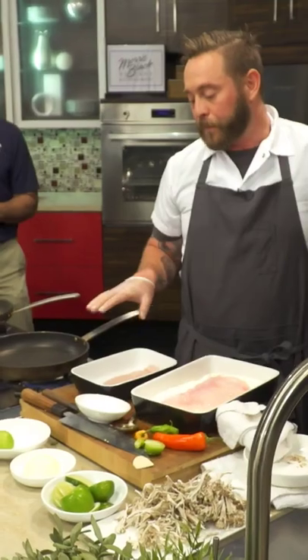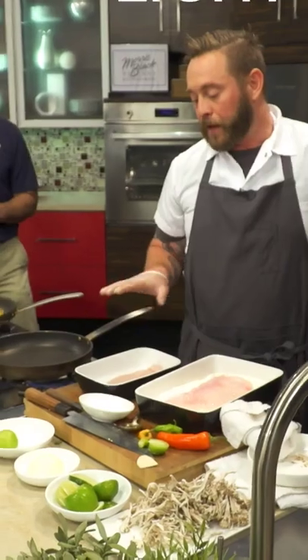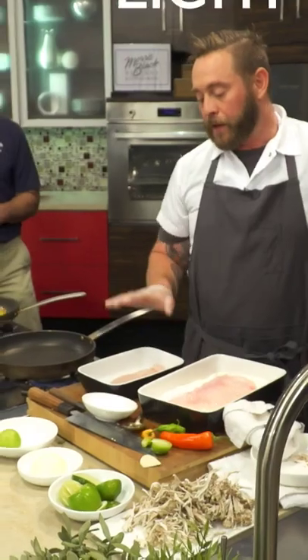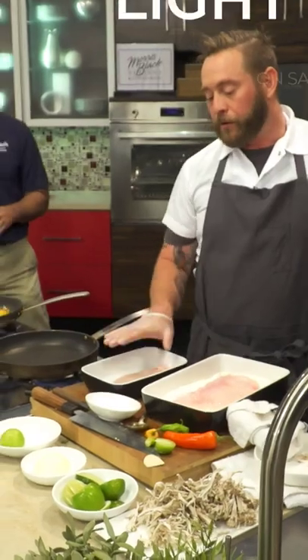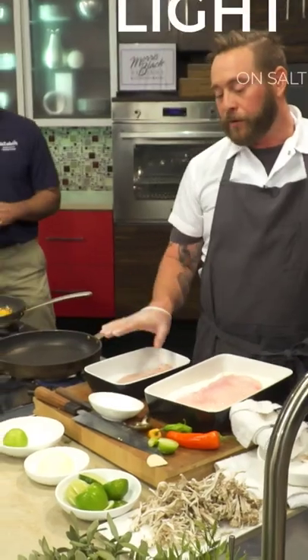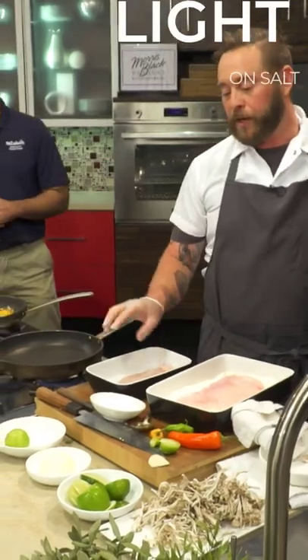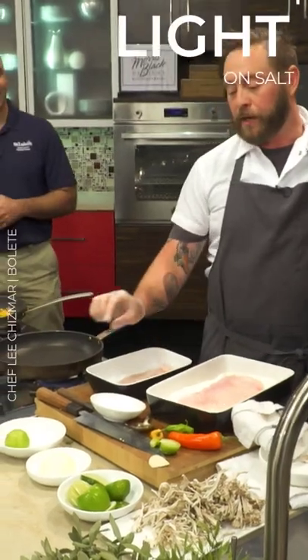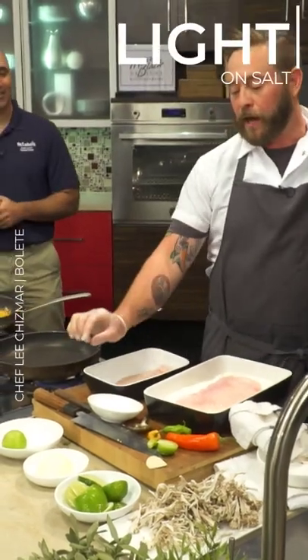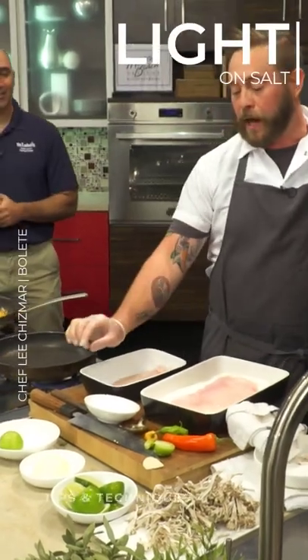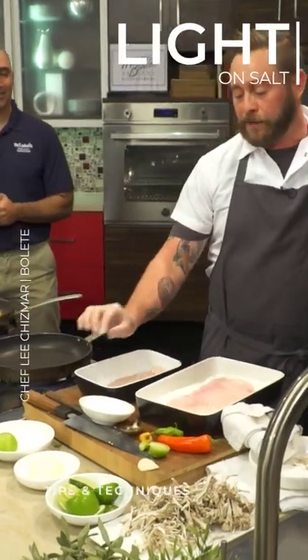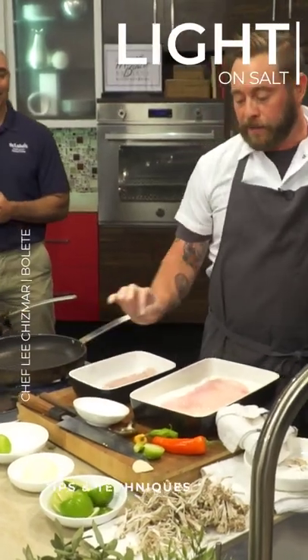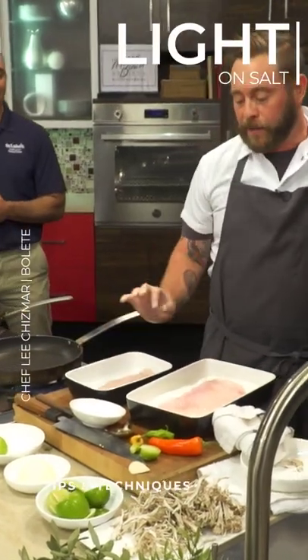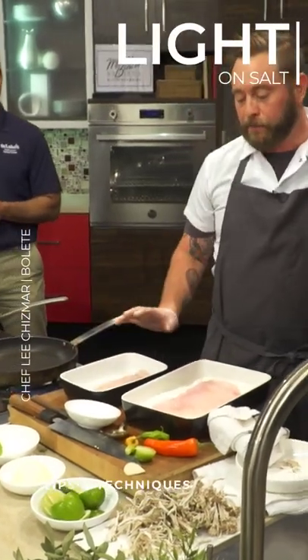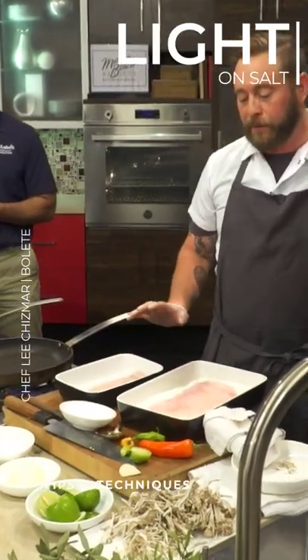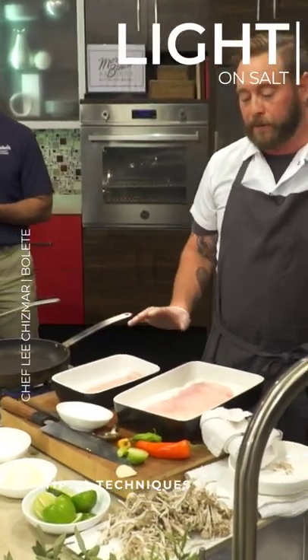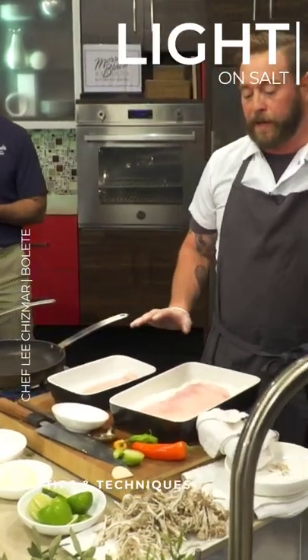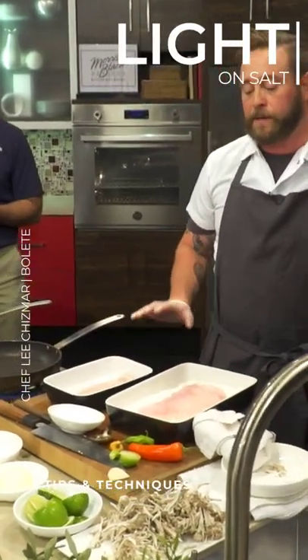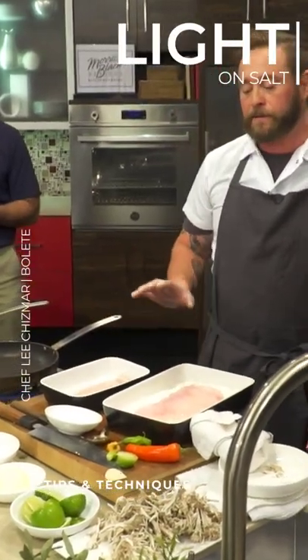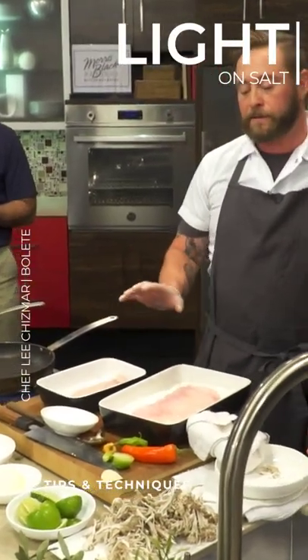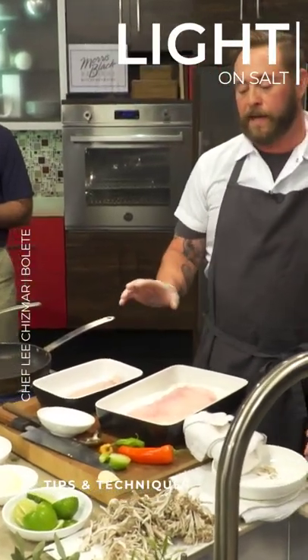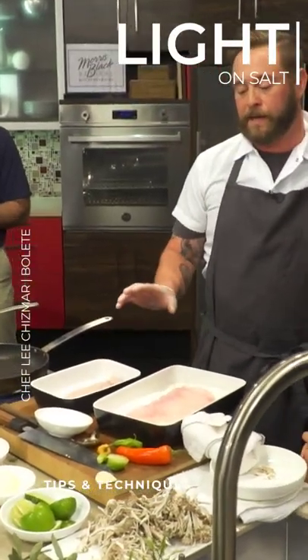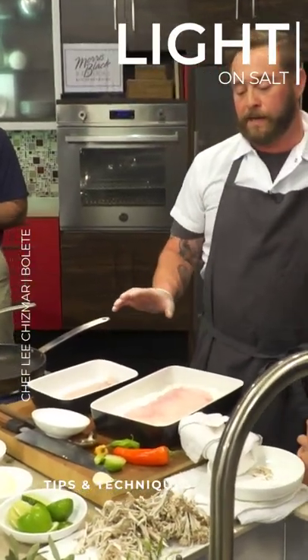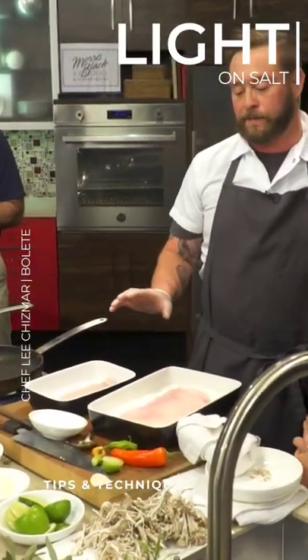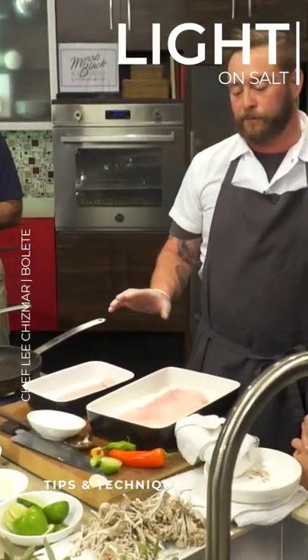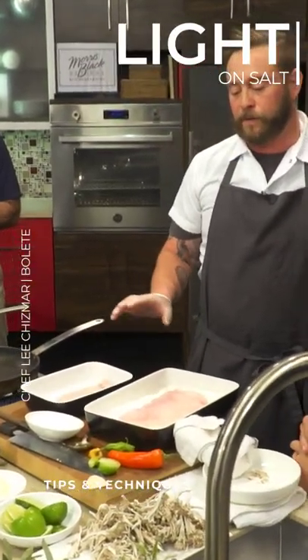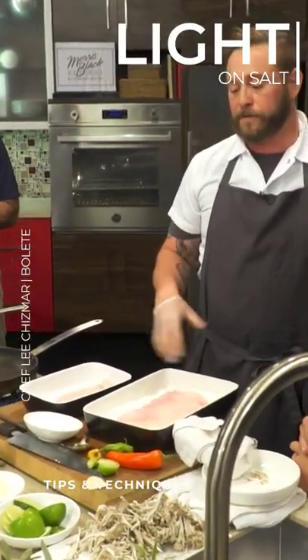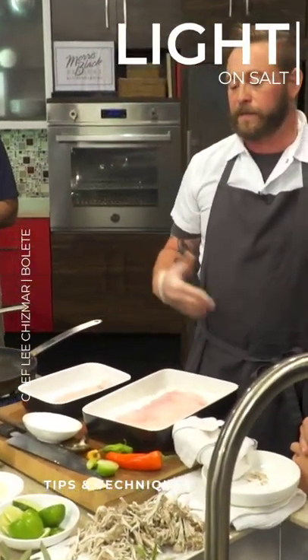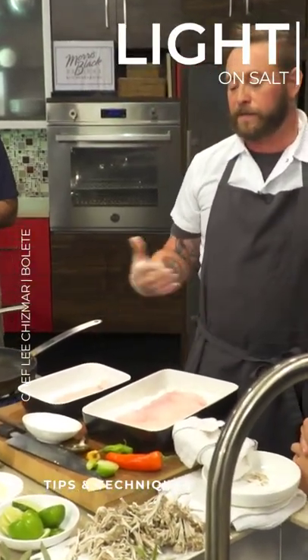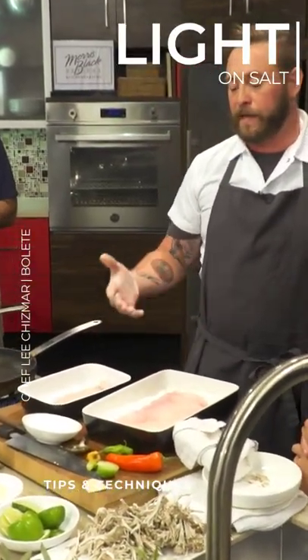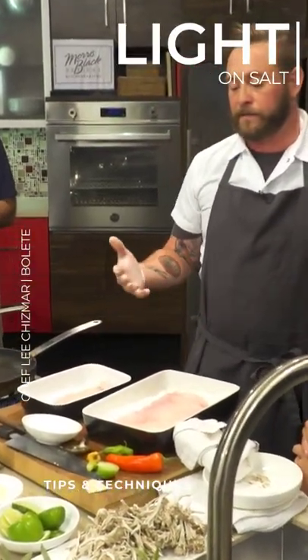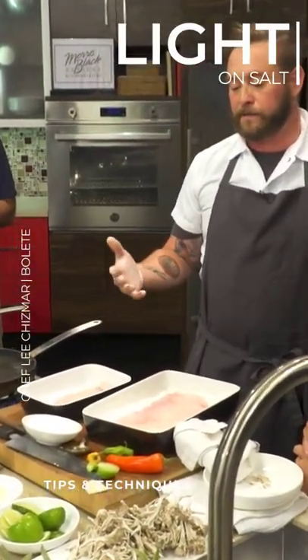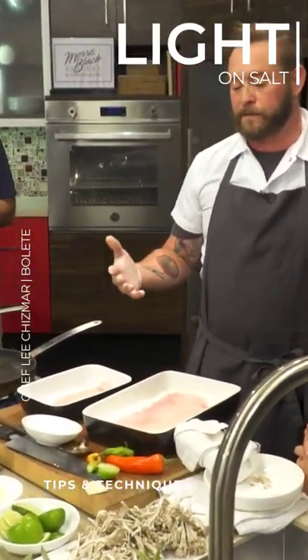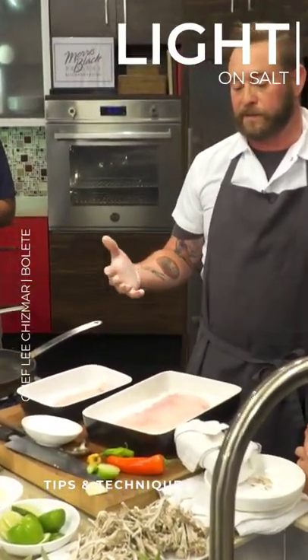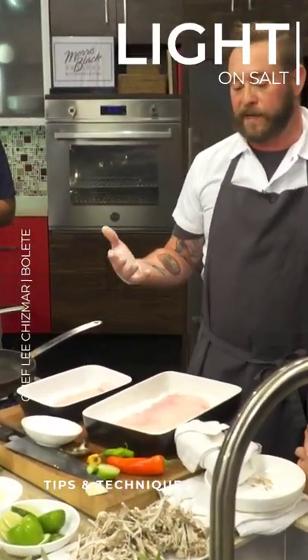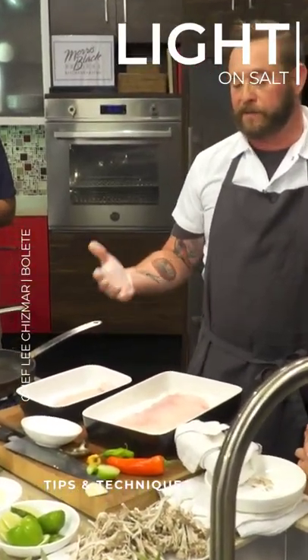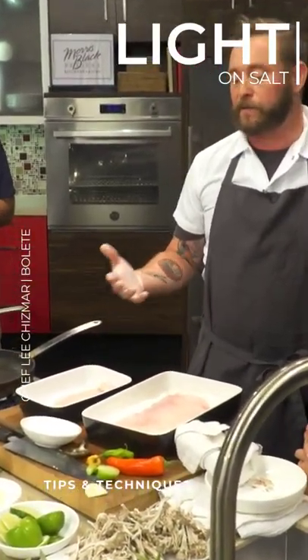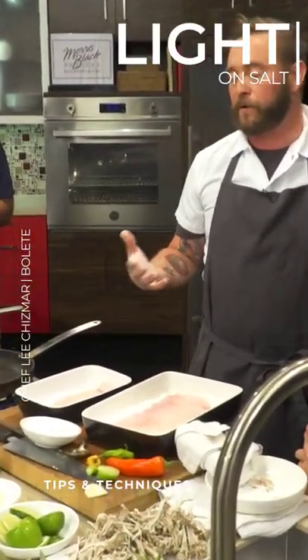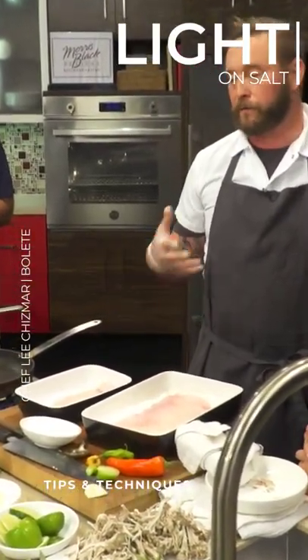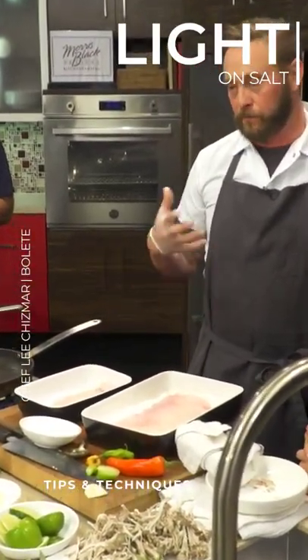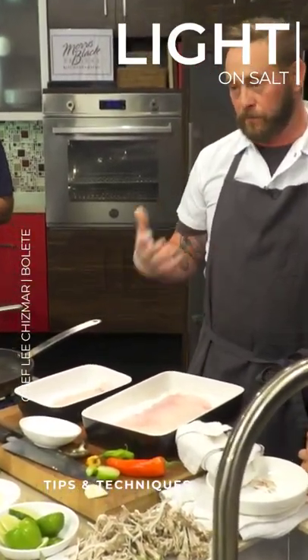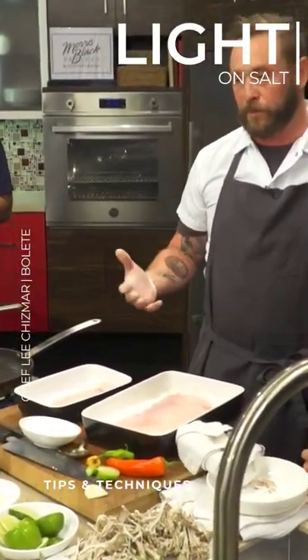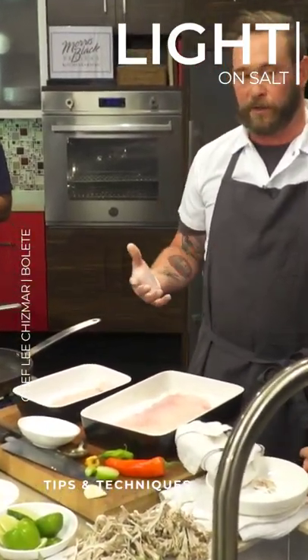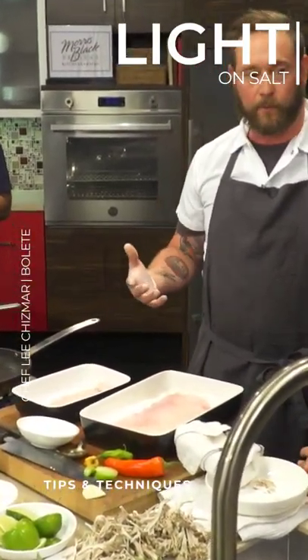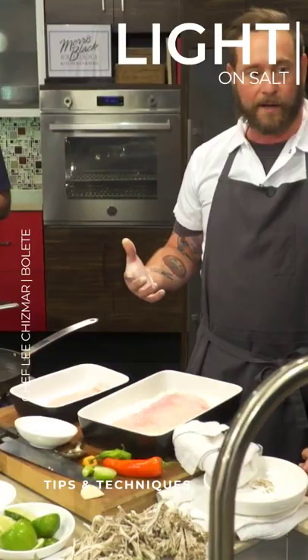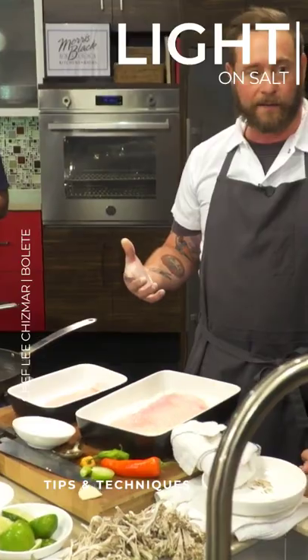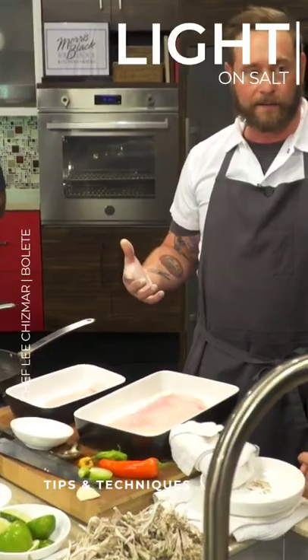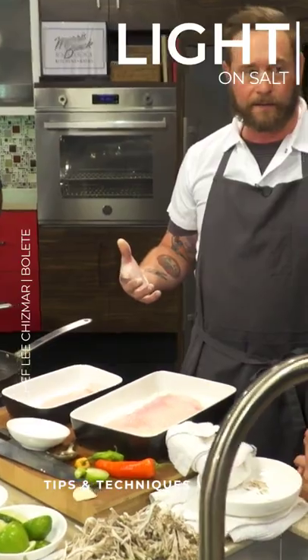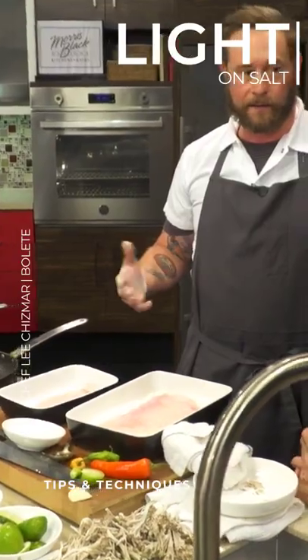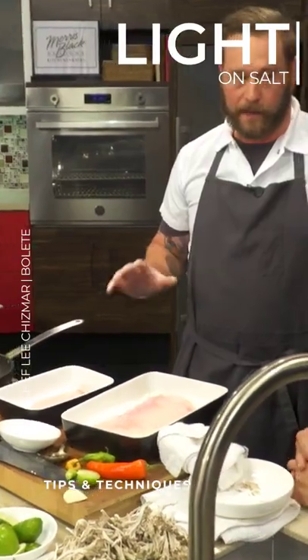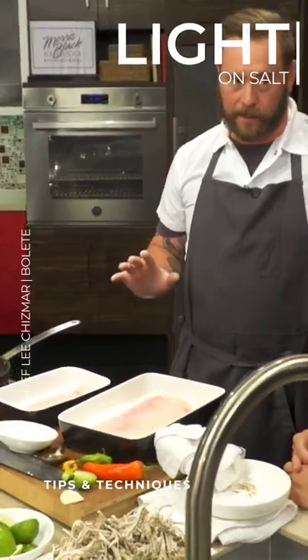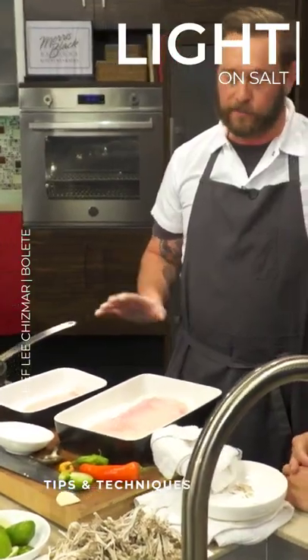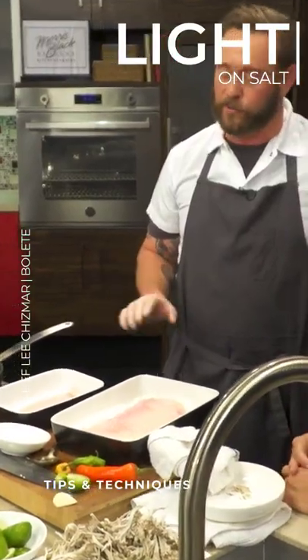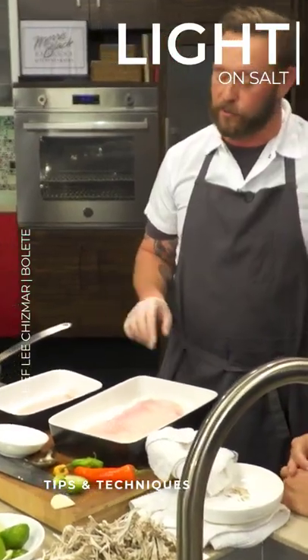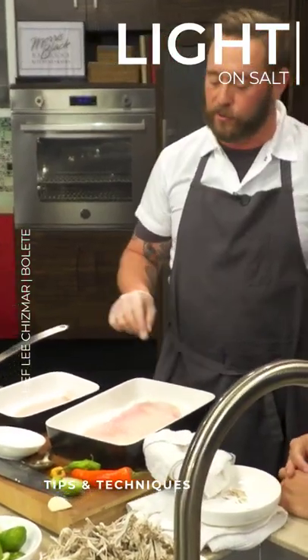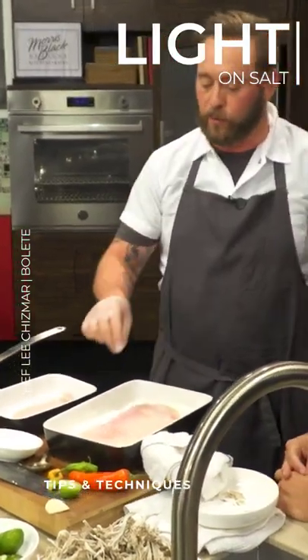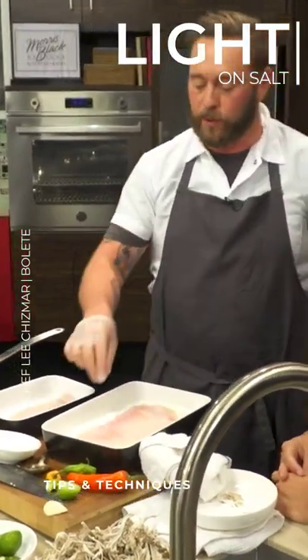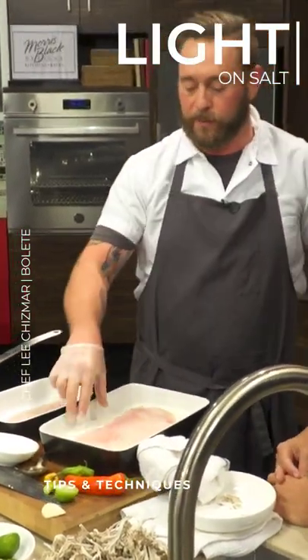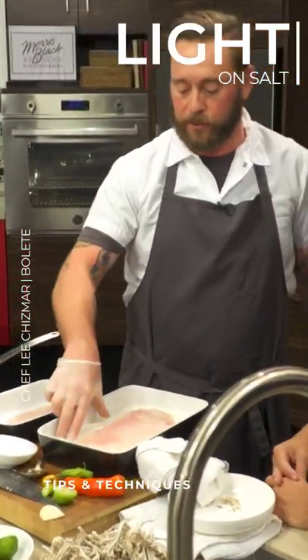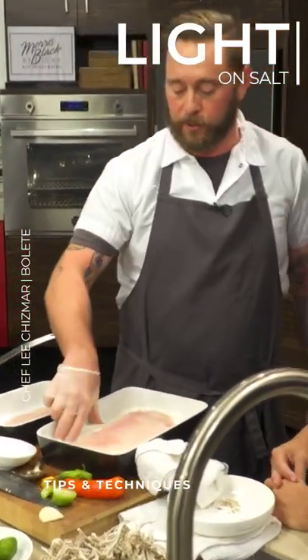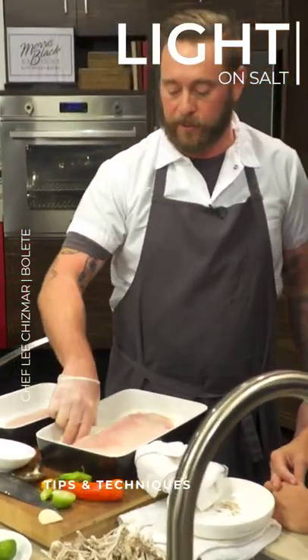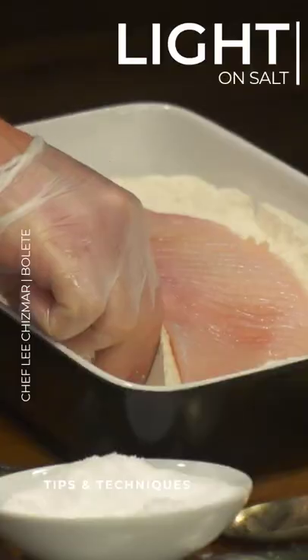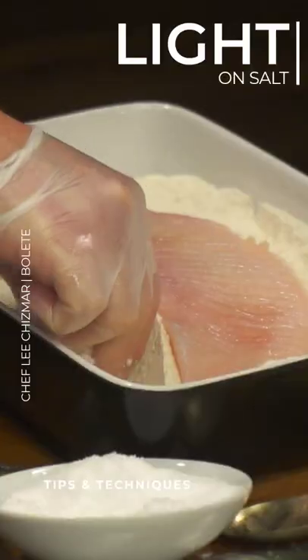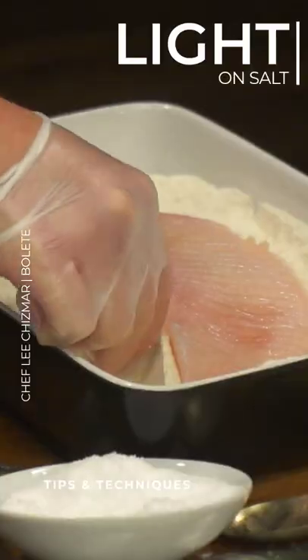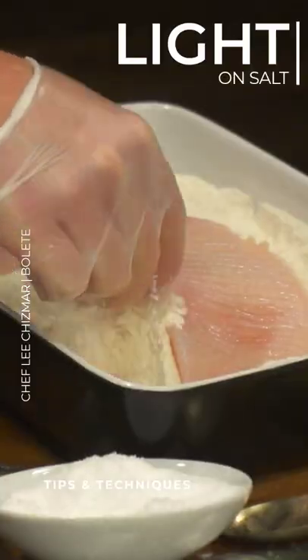Another thing — I did that pretty light. Skate is a fish that tends to take salt really well, so you do want to be a little bit cautious.